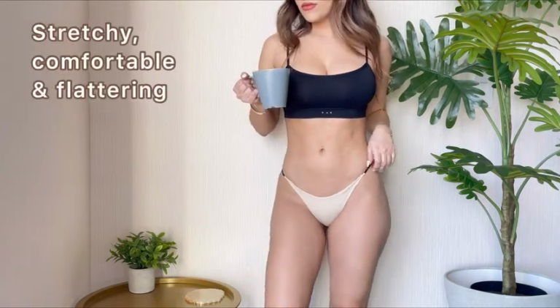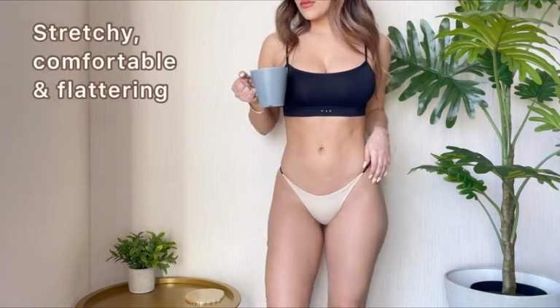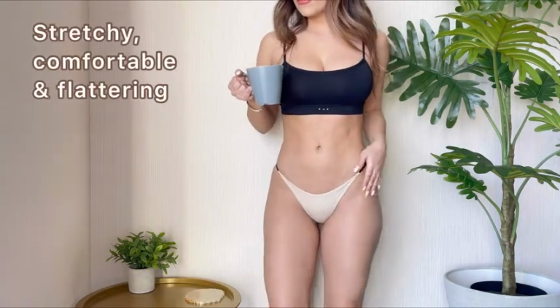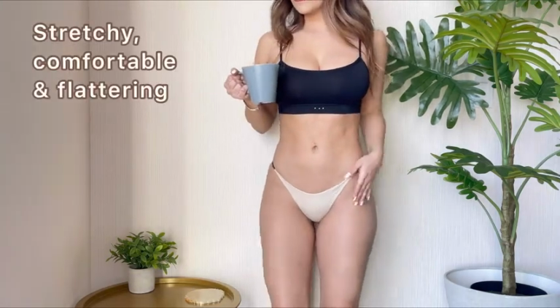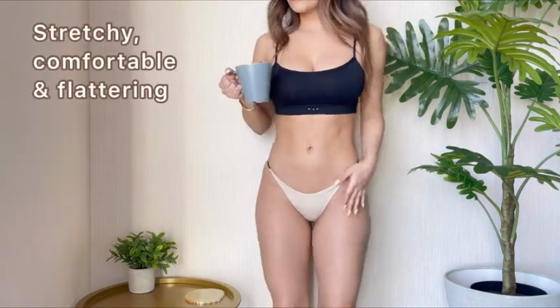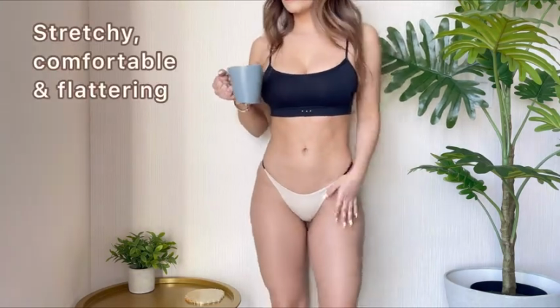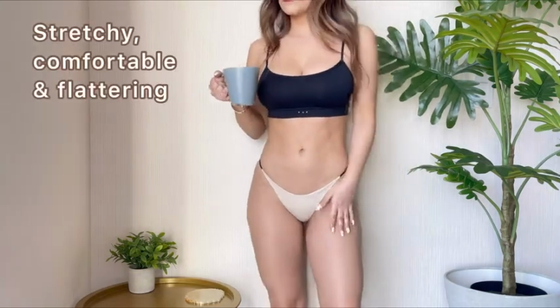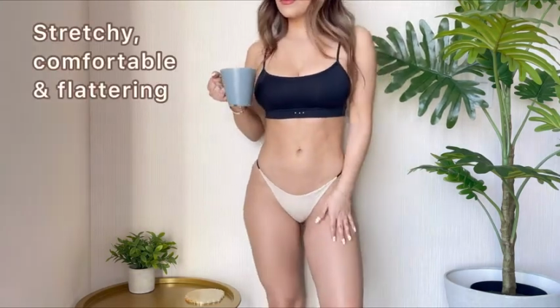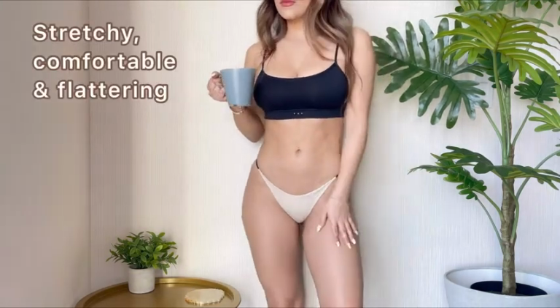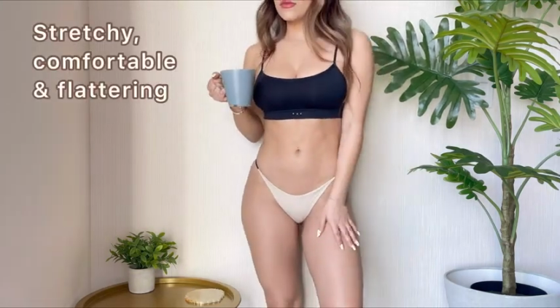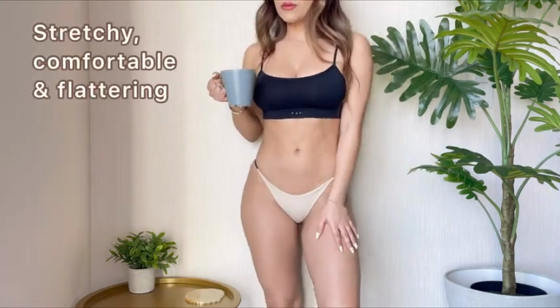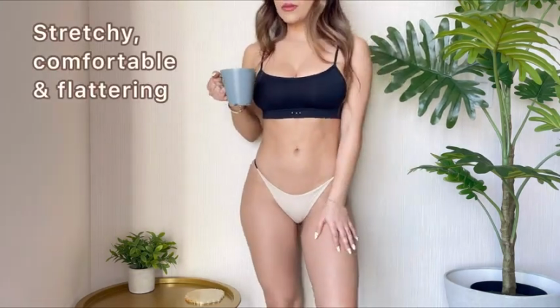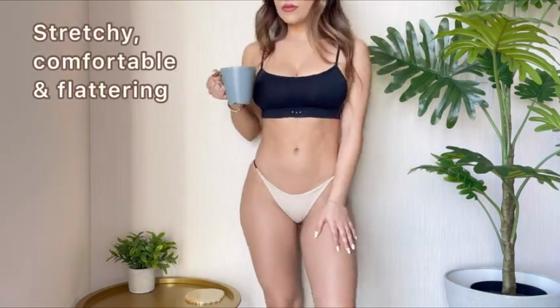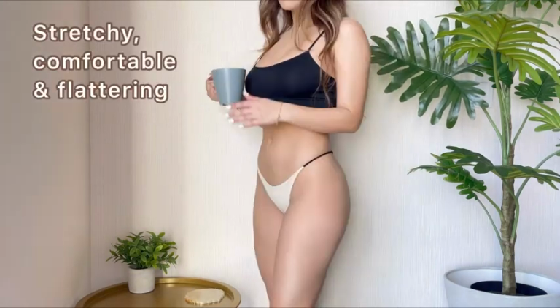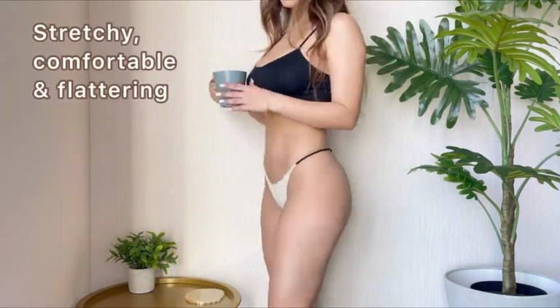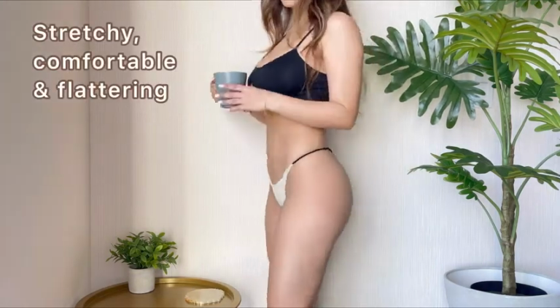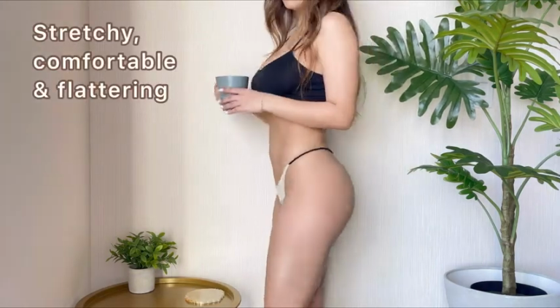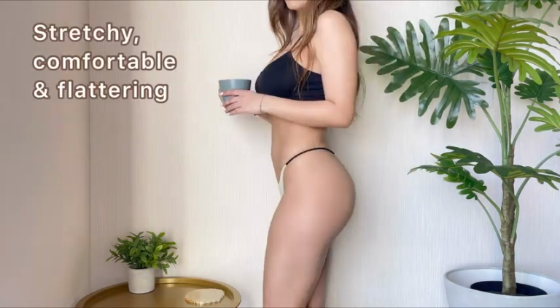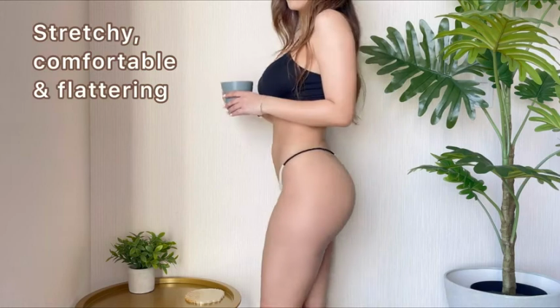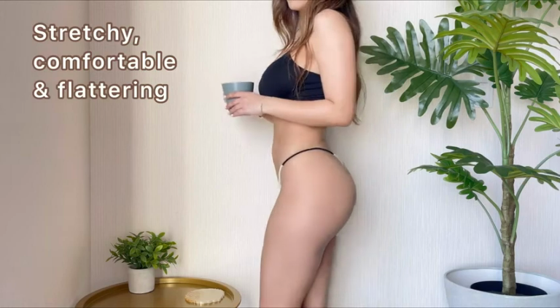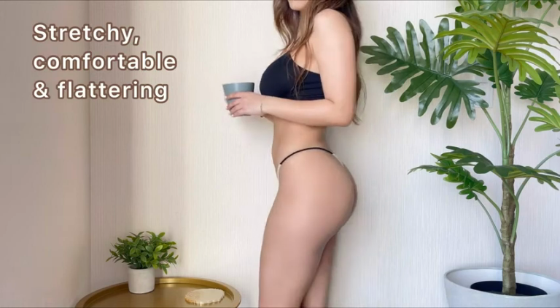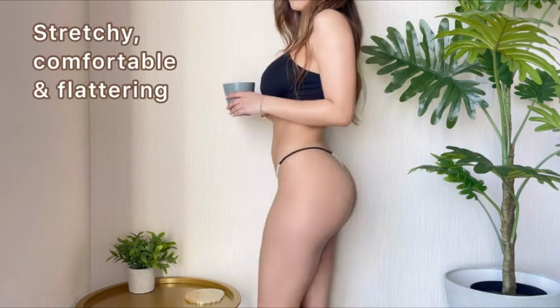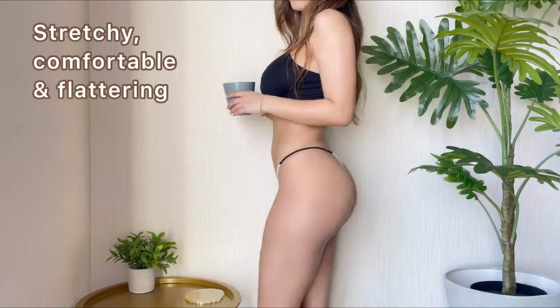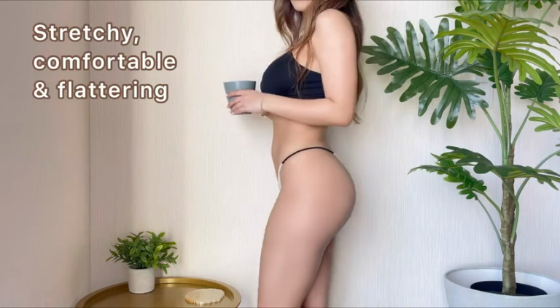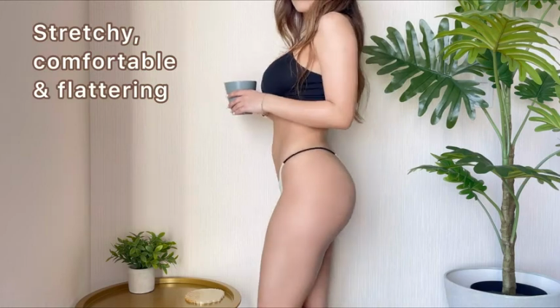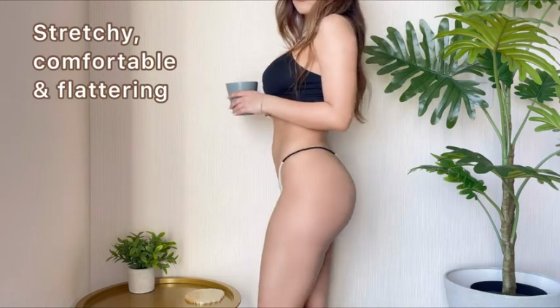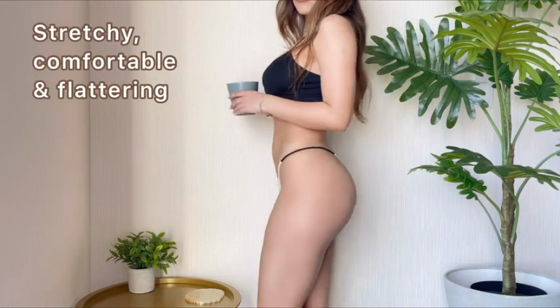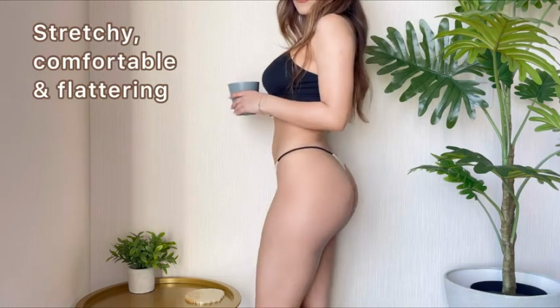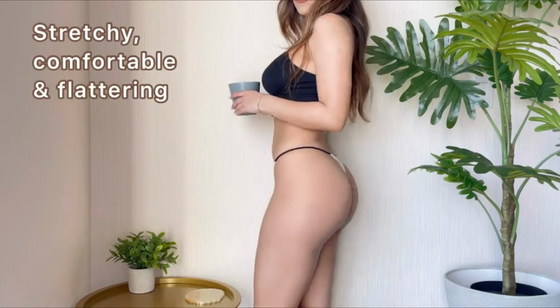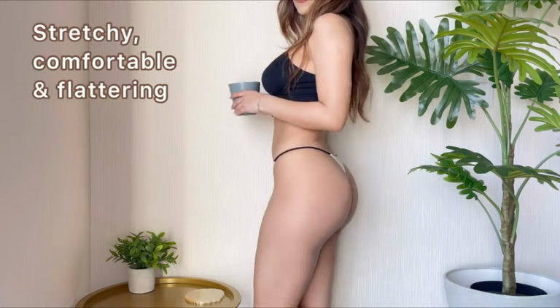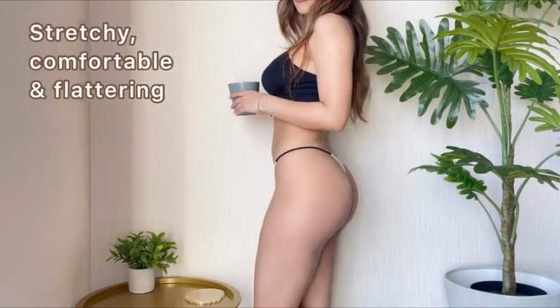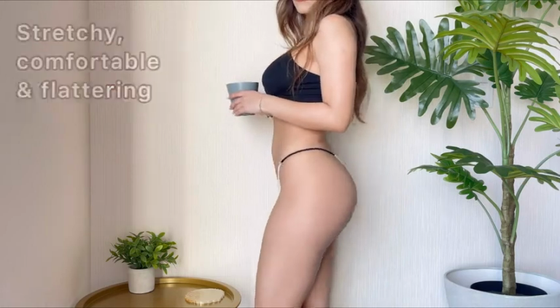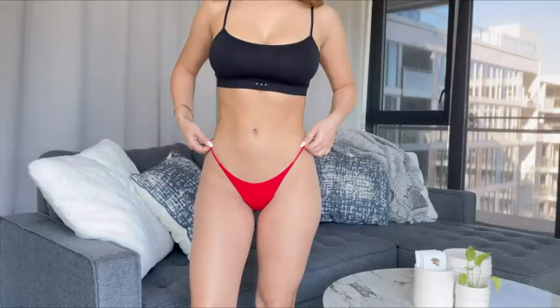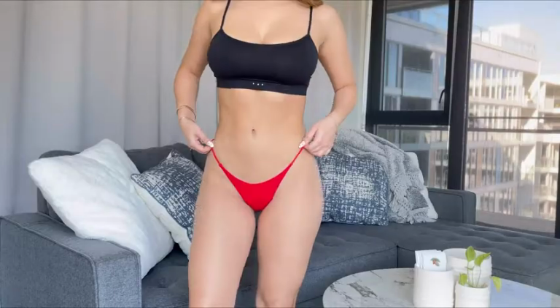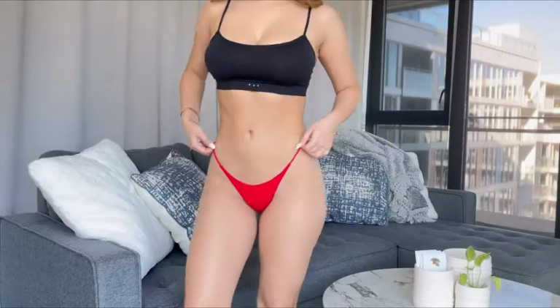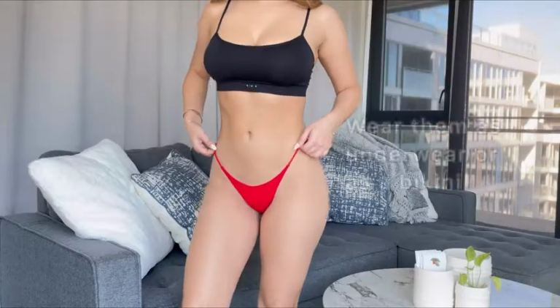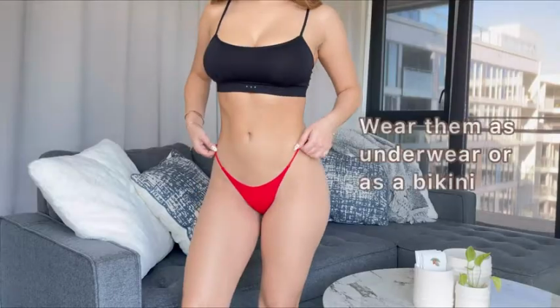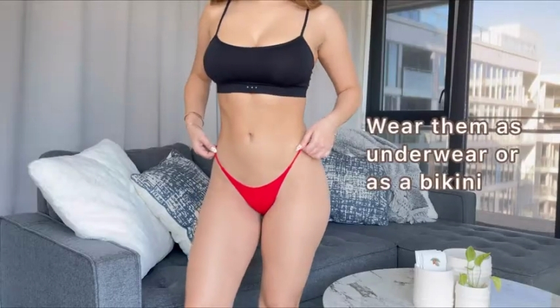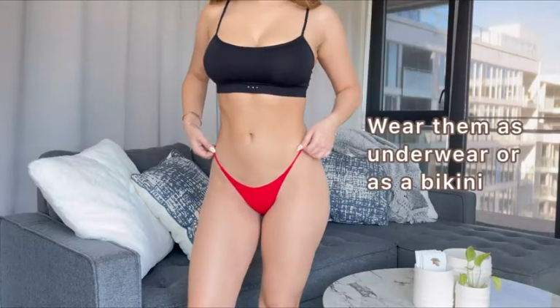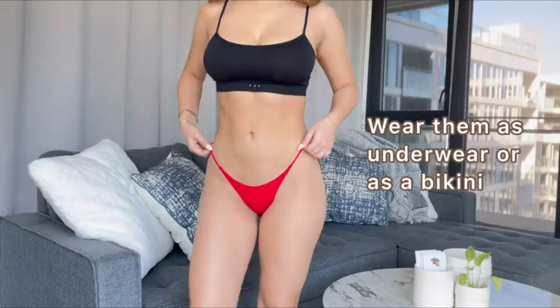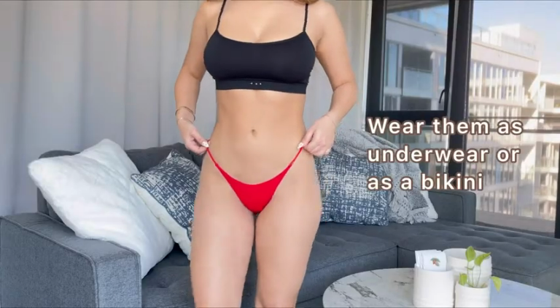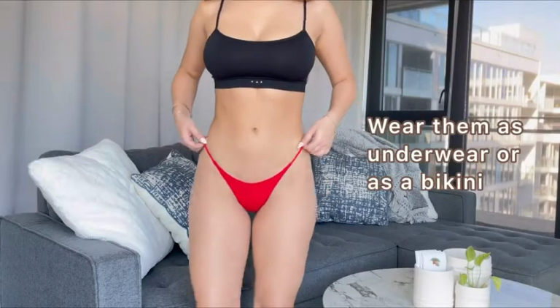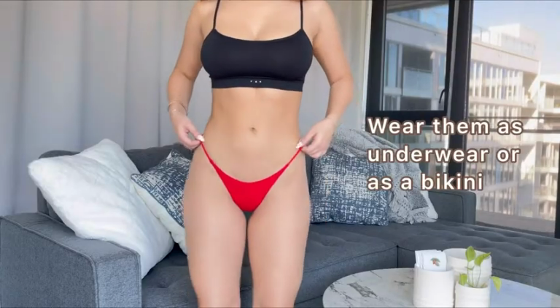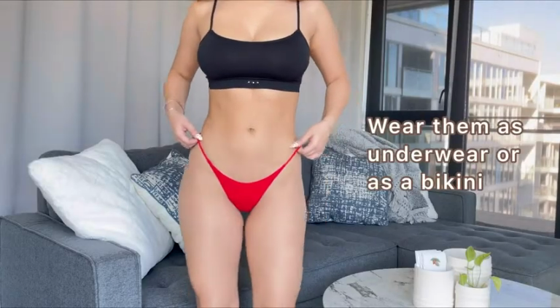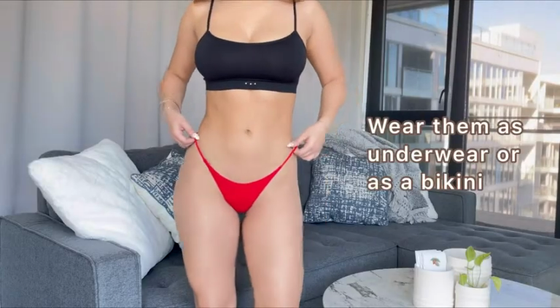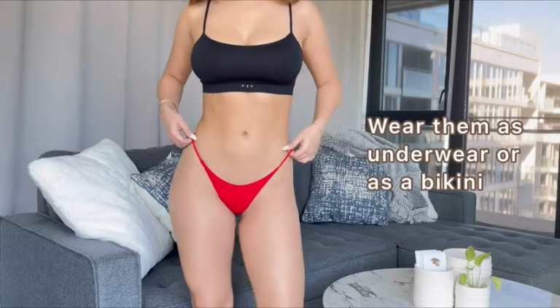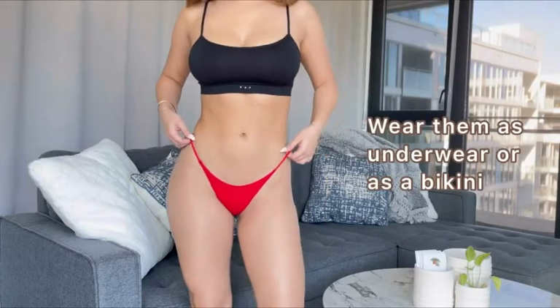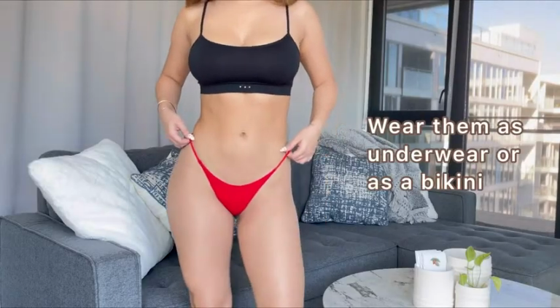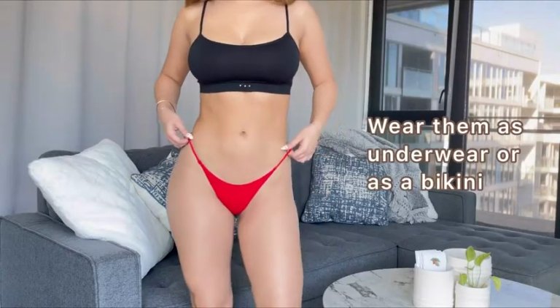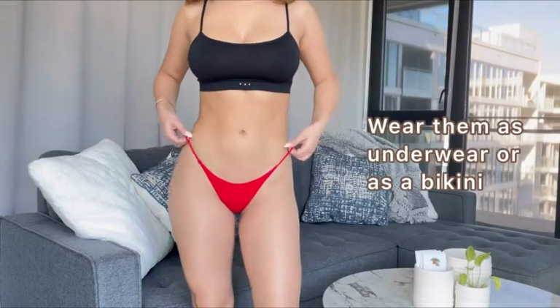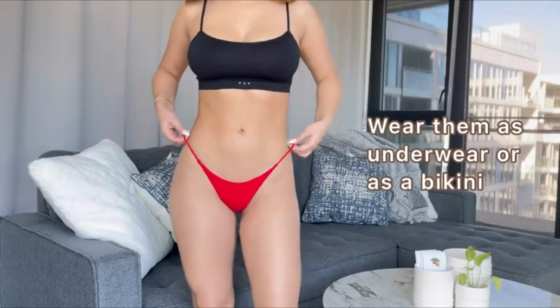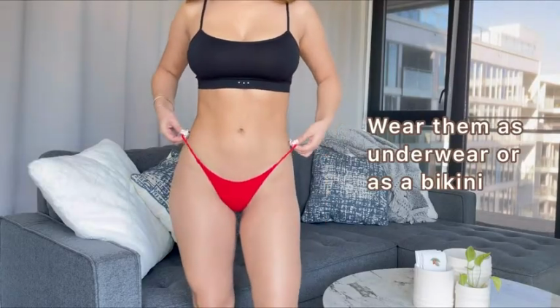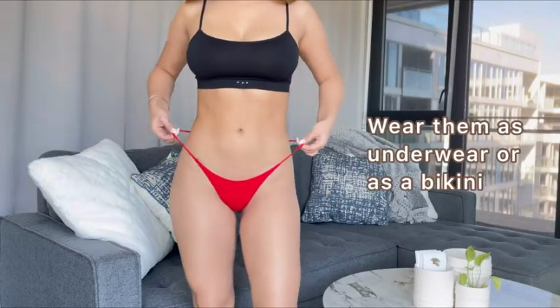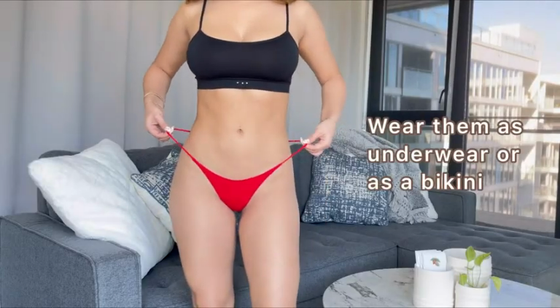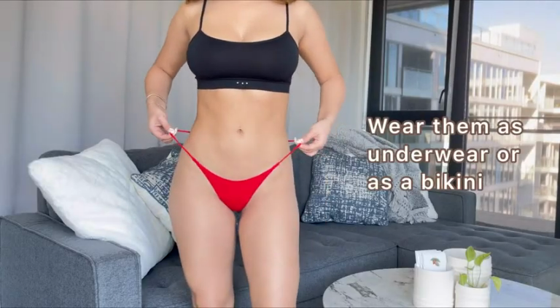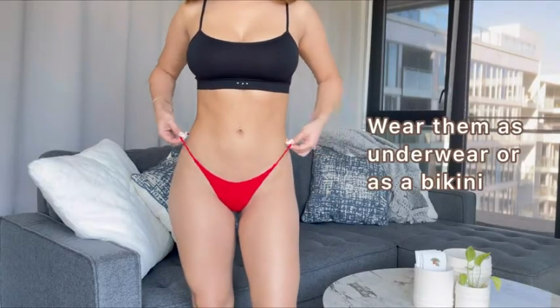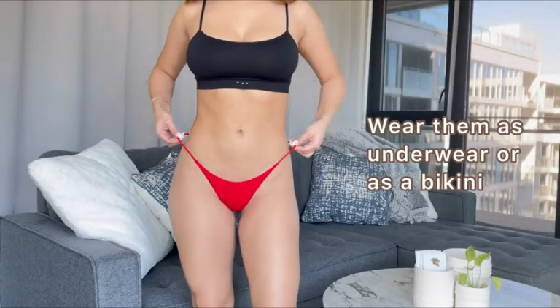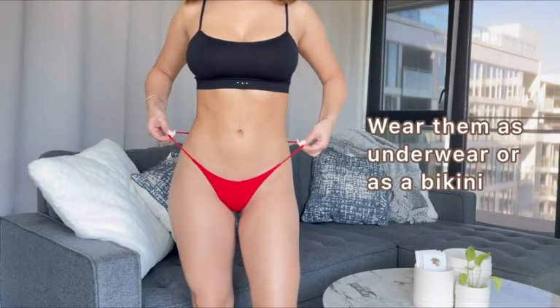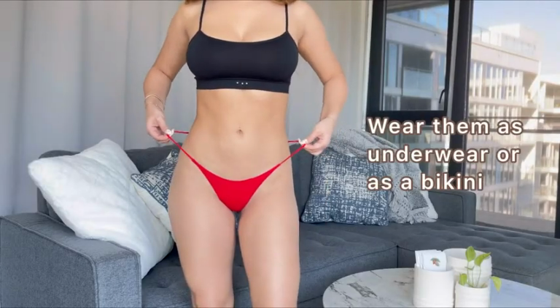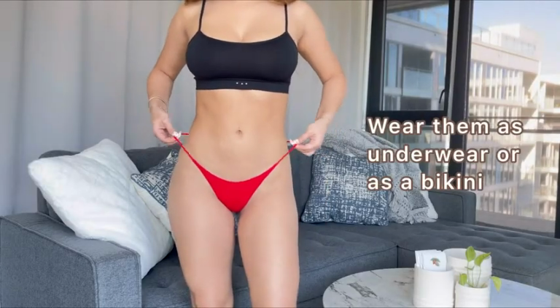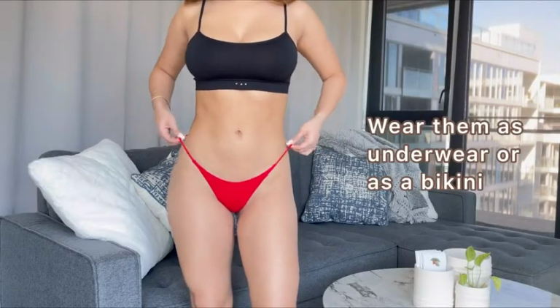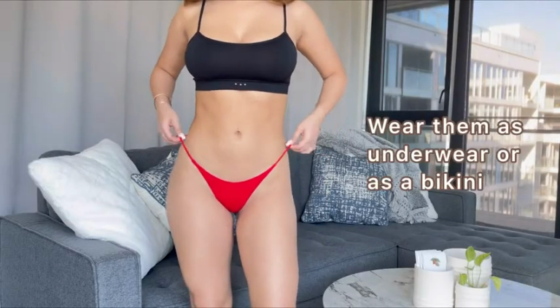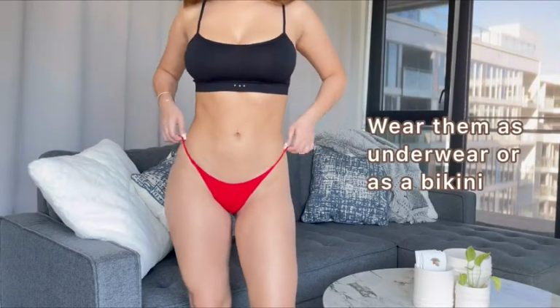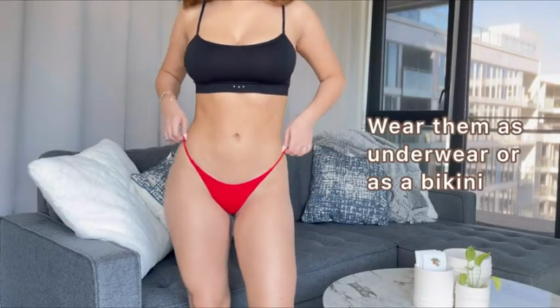These thongs are so stretchy and comfortable as well as so flattering. You can wear them as underwear or even as a bikini.